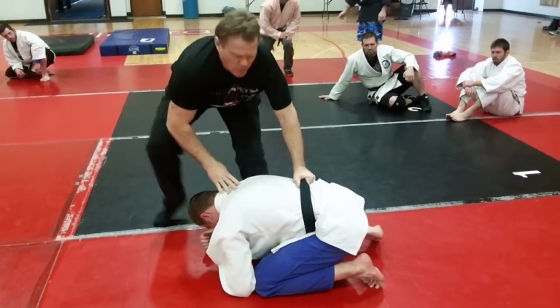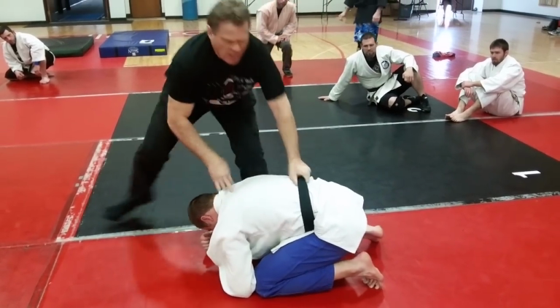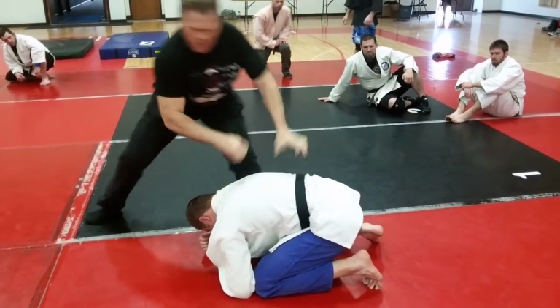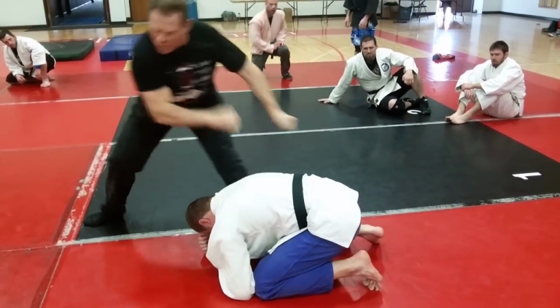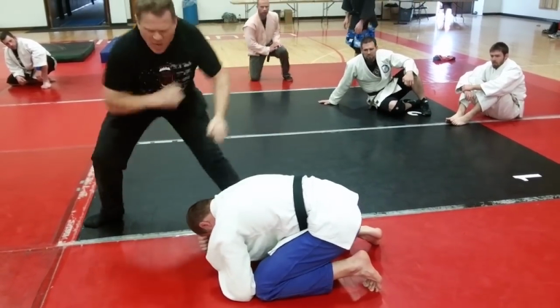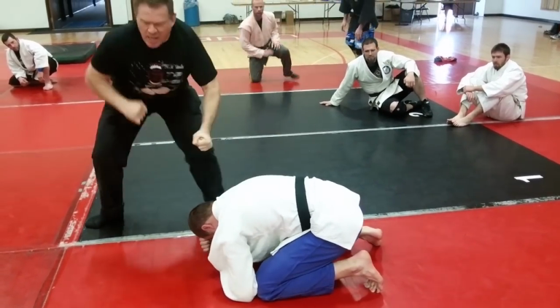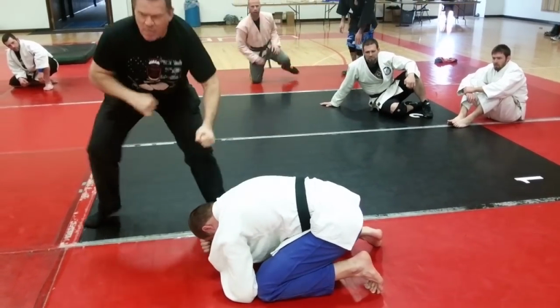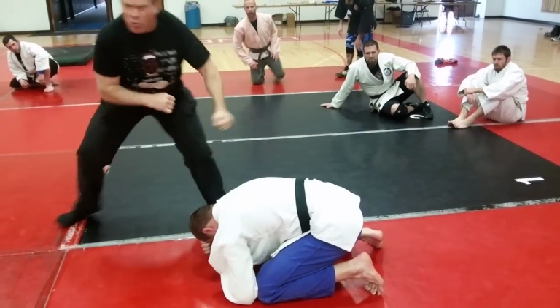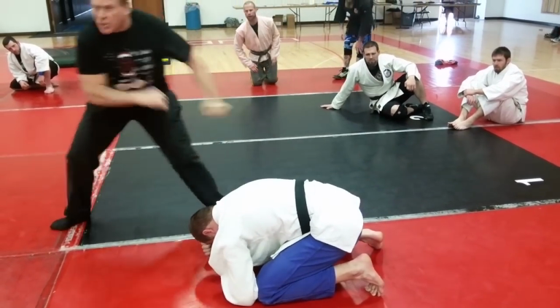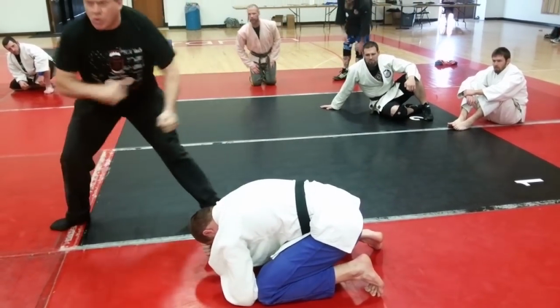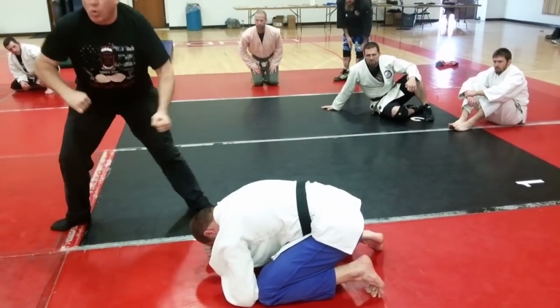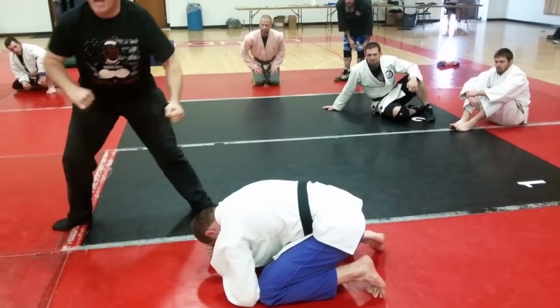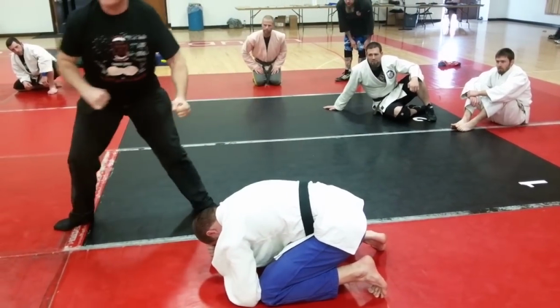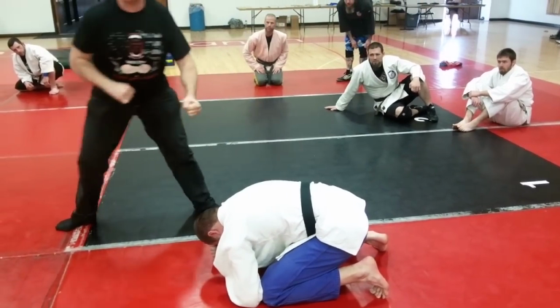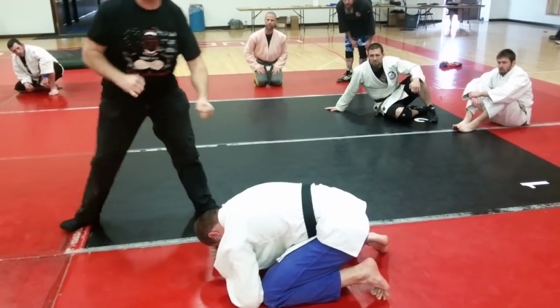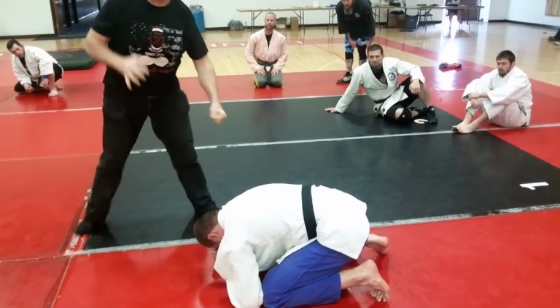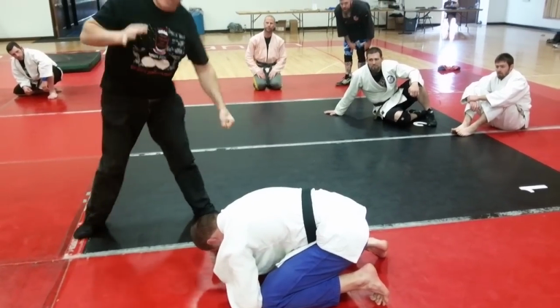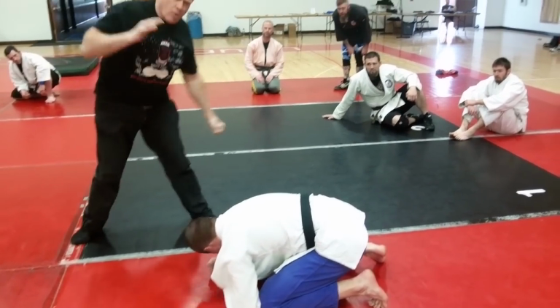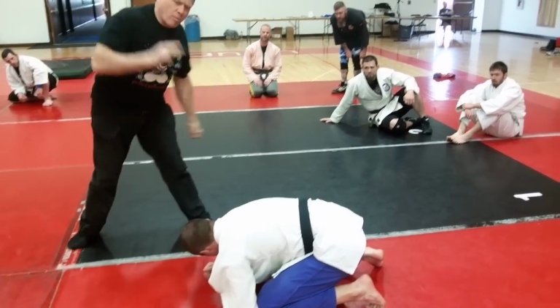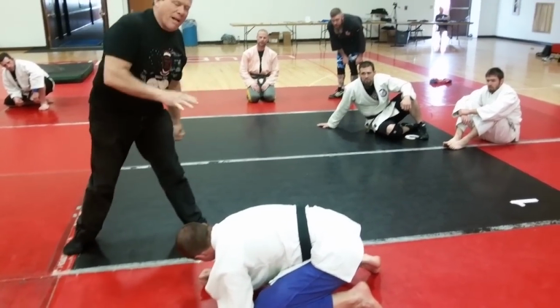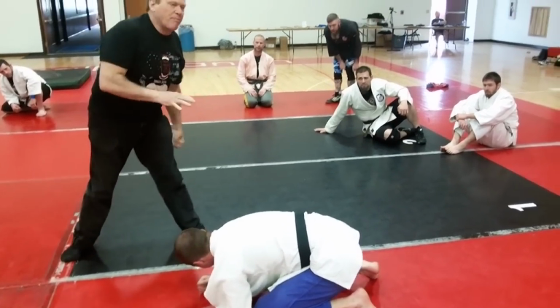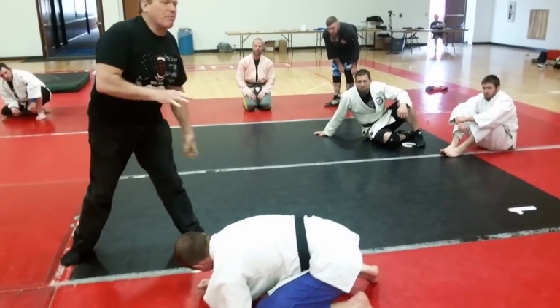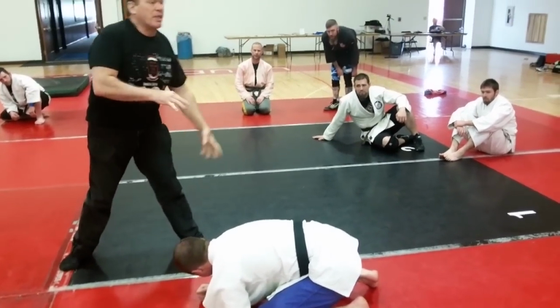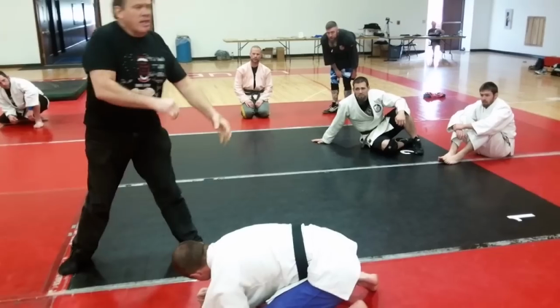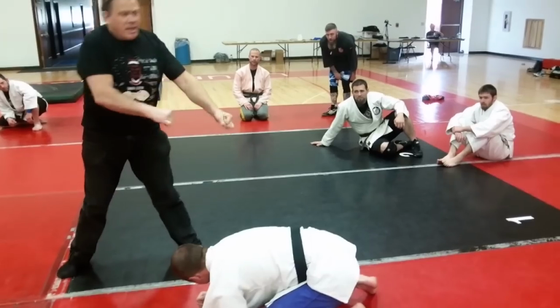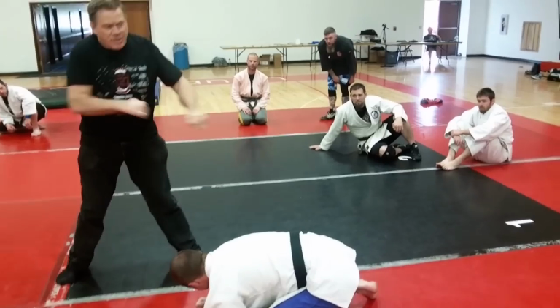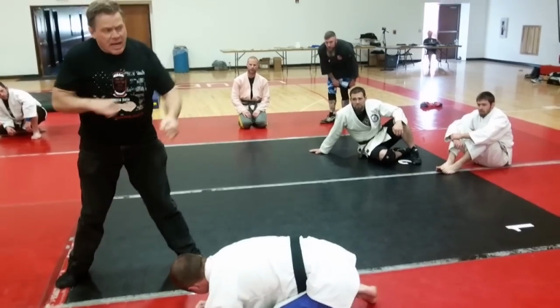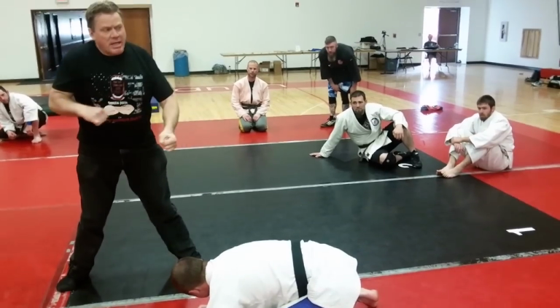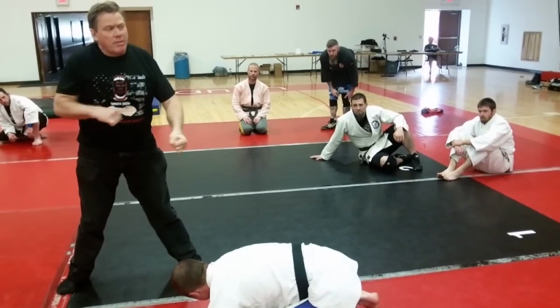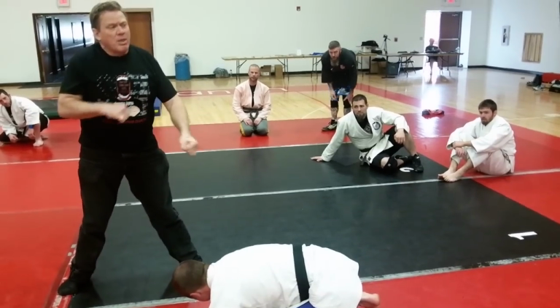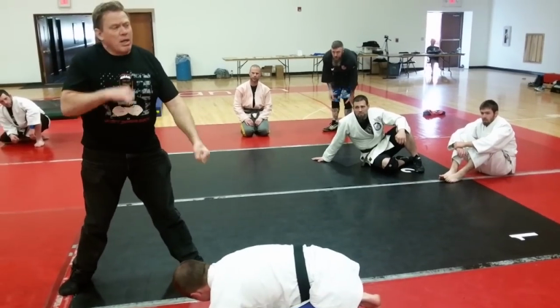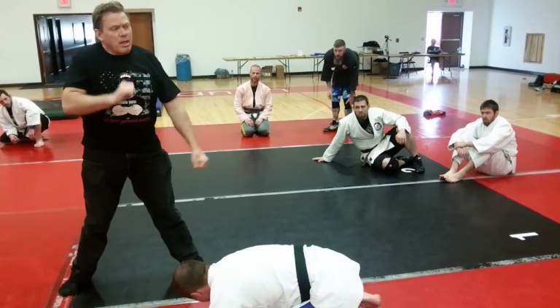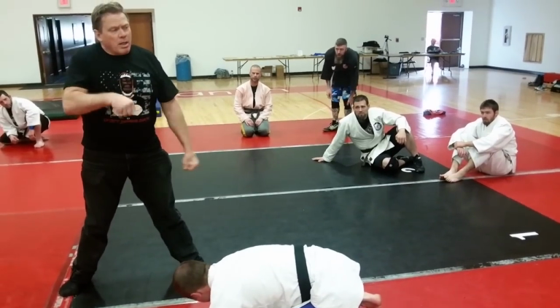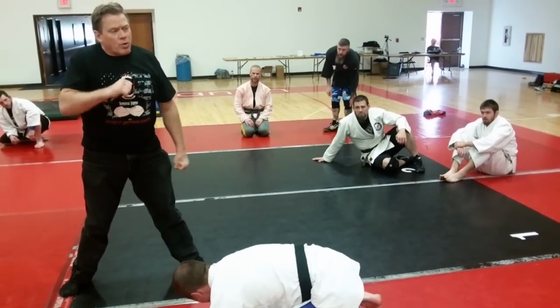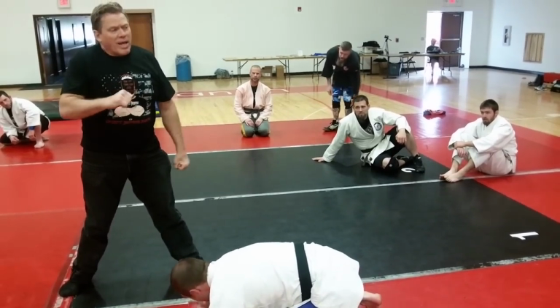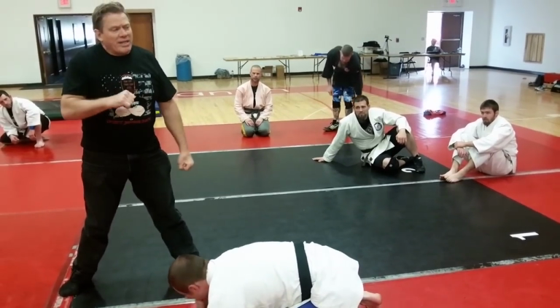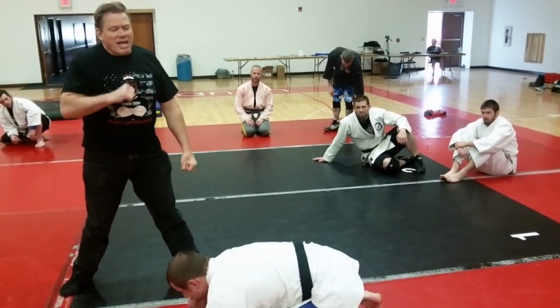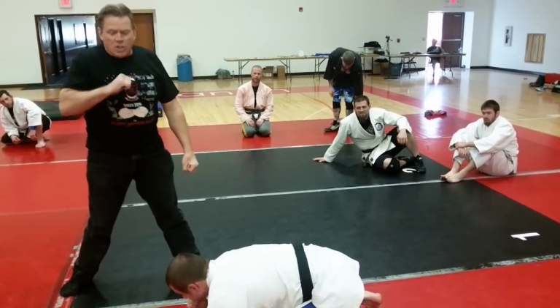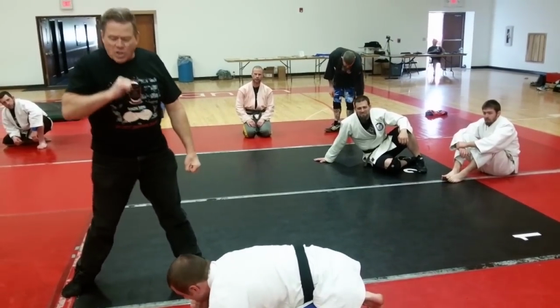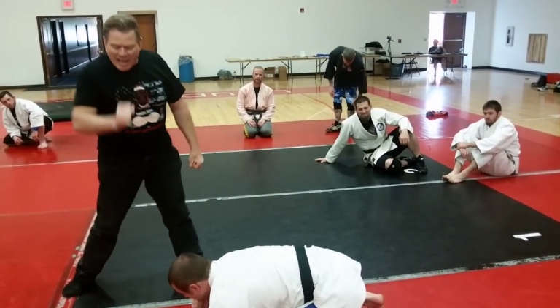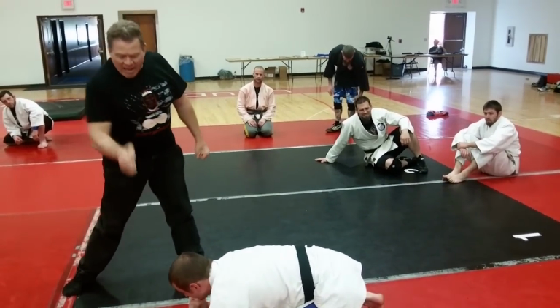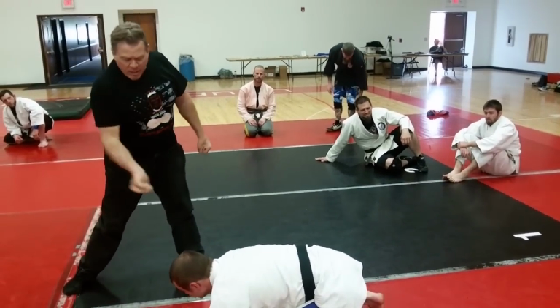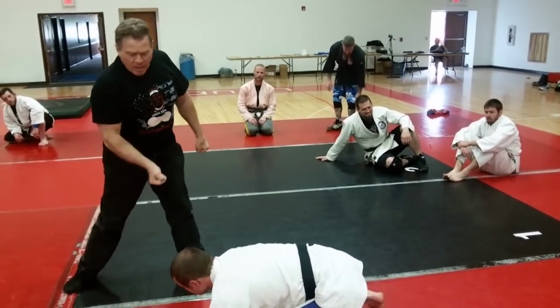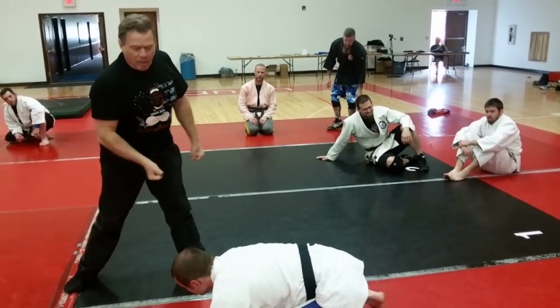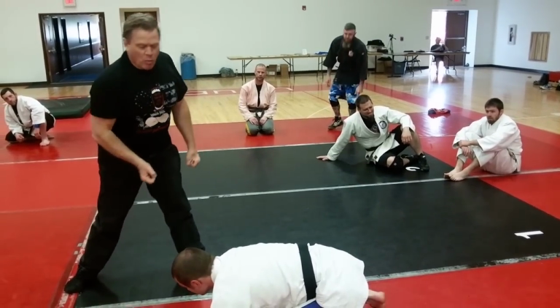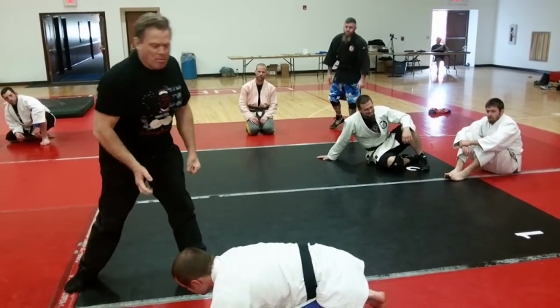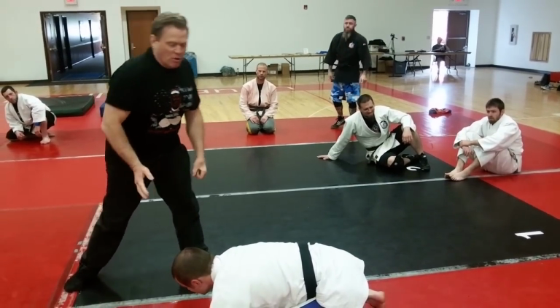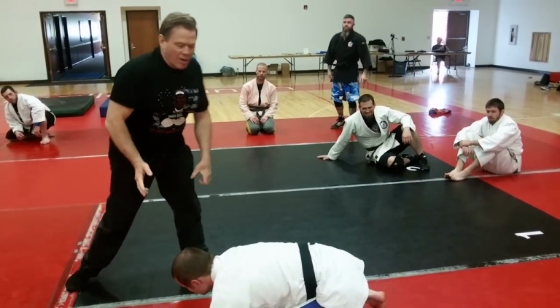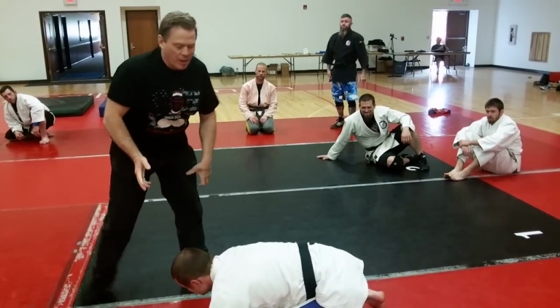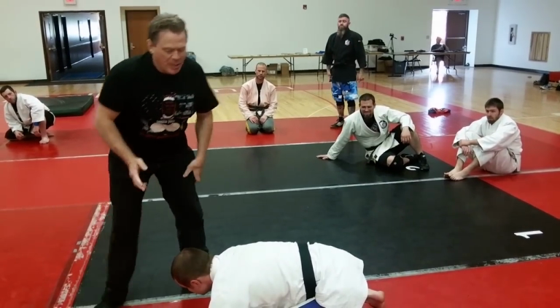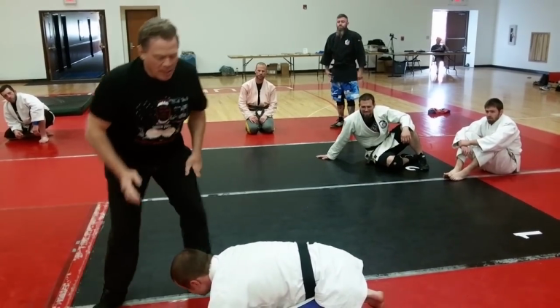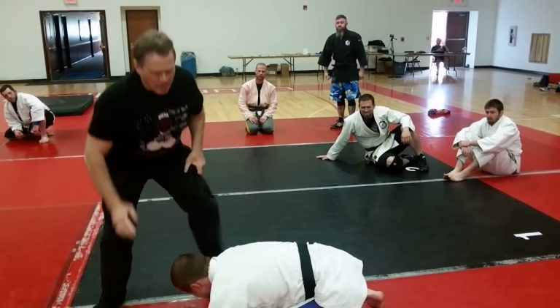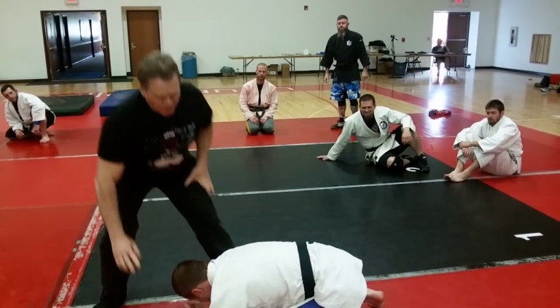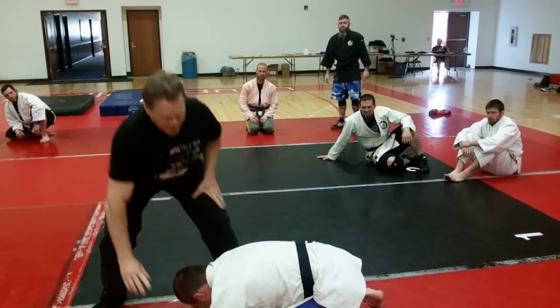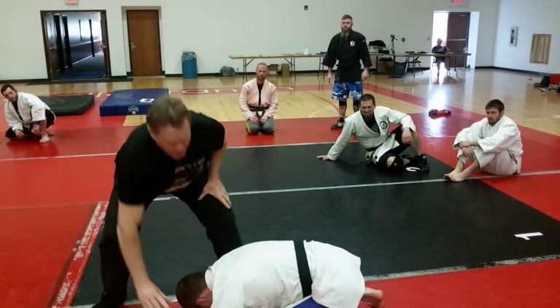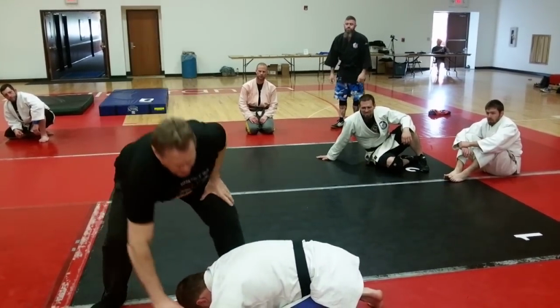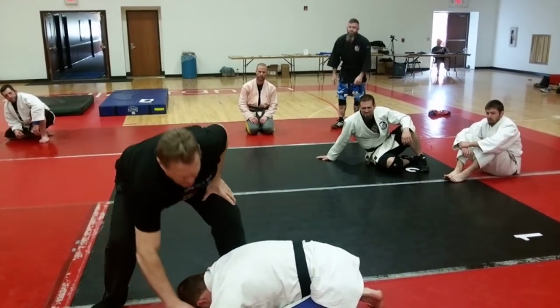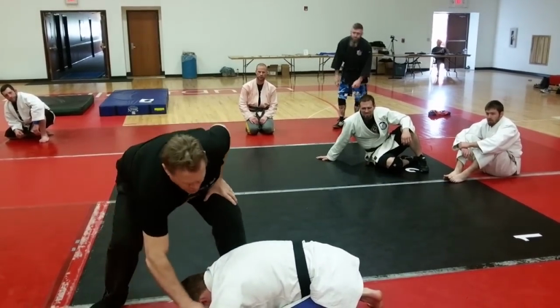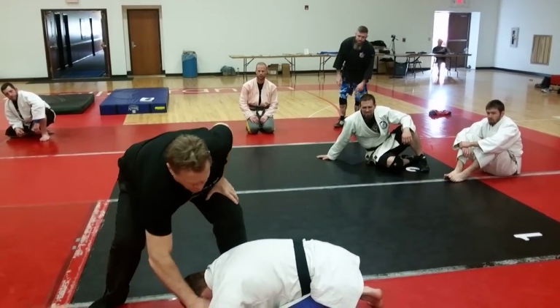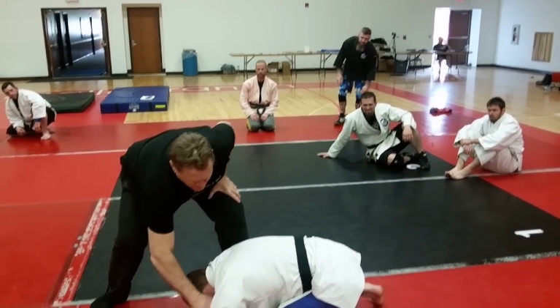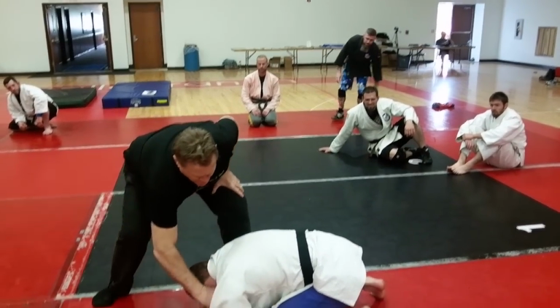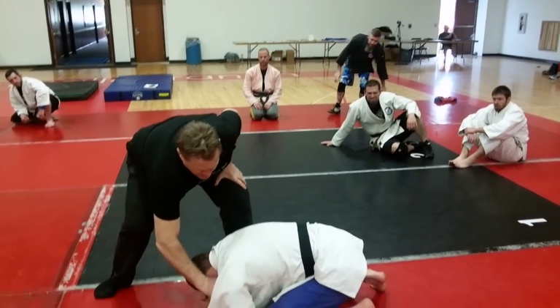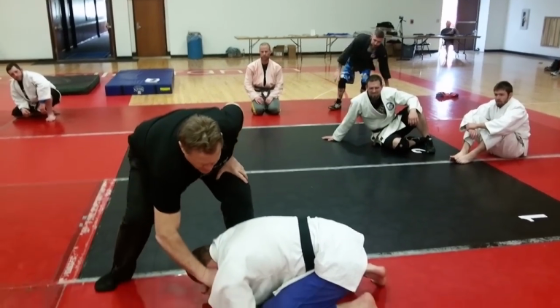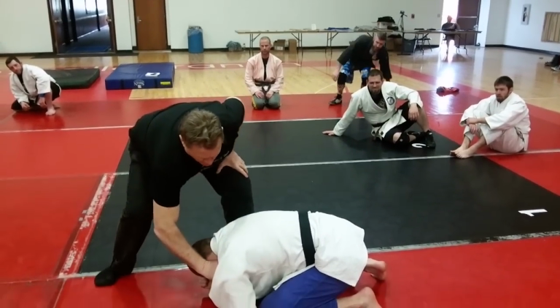You yank him once, twice — pop him on the head, yank him — create that slack and whip it around, as opposed to reaching here.